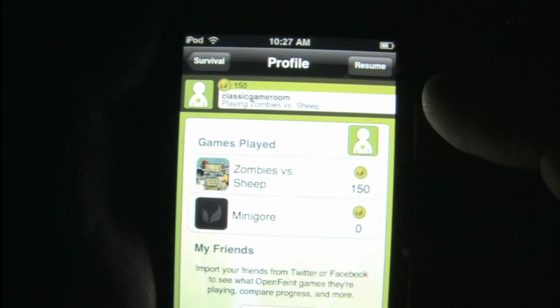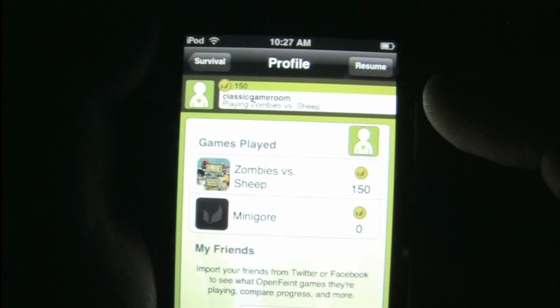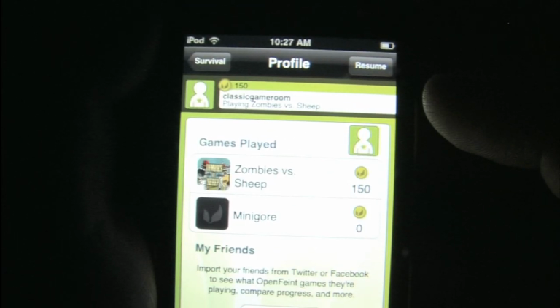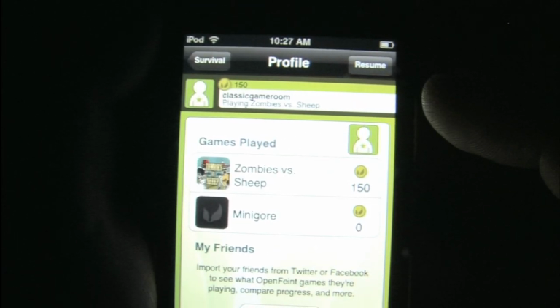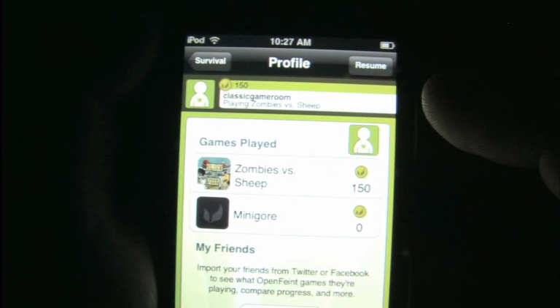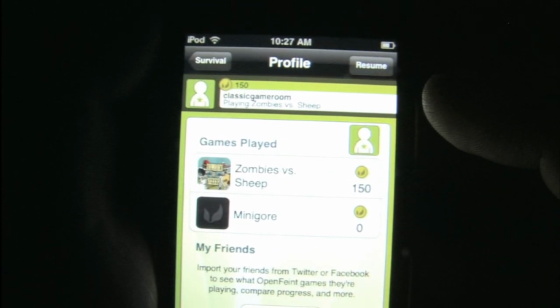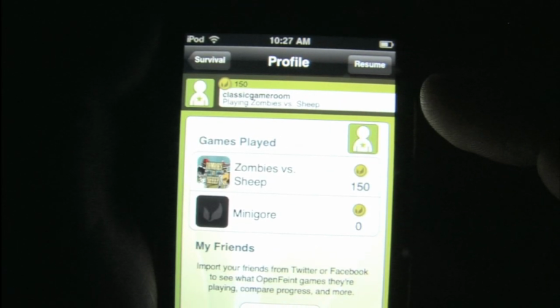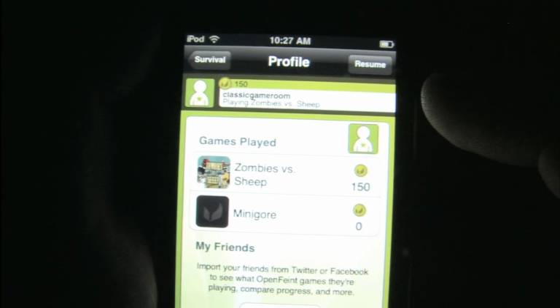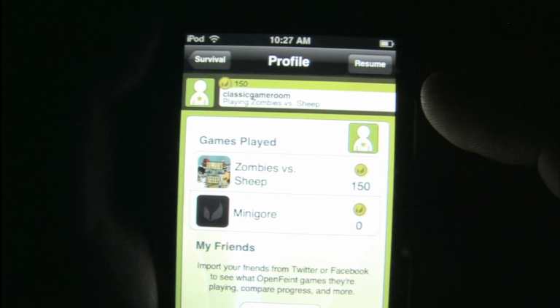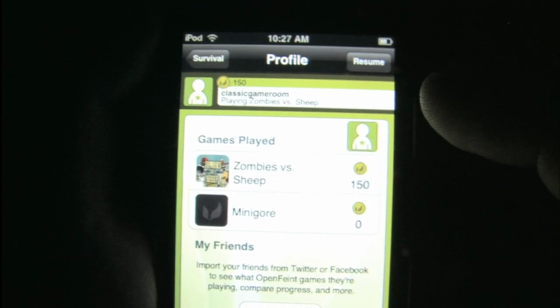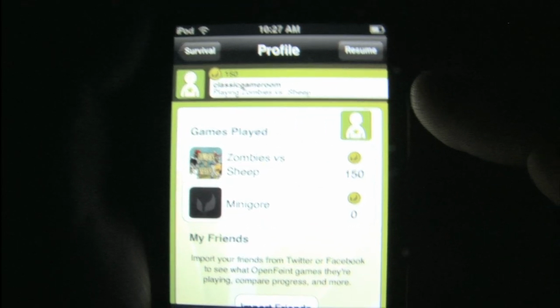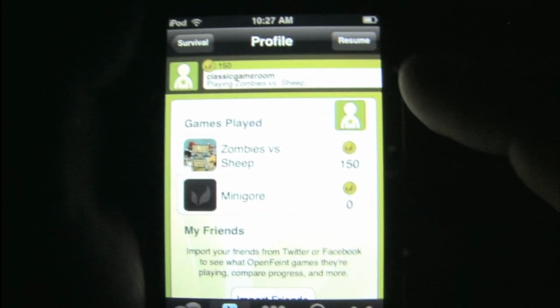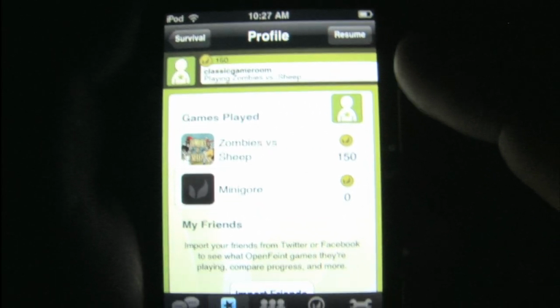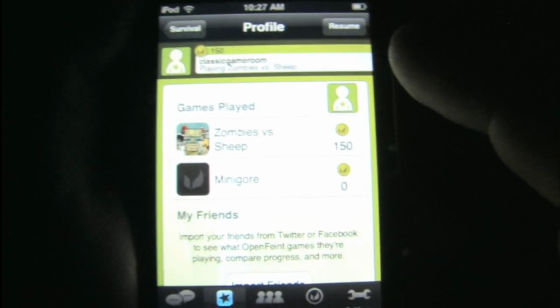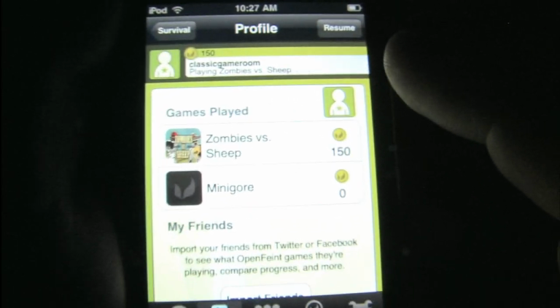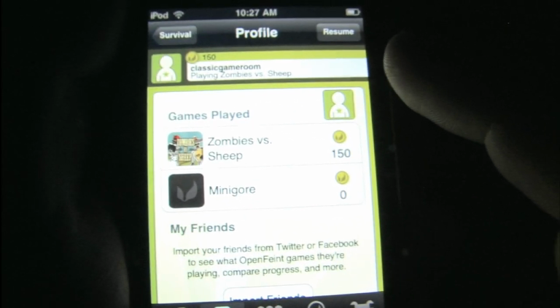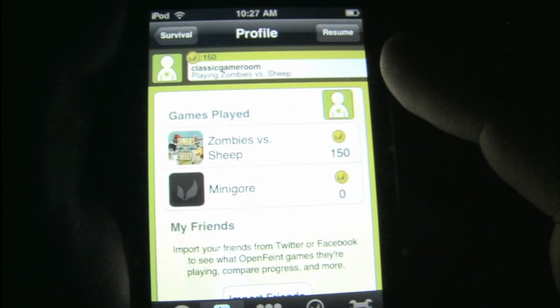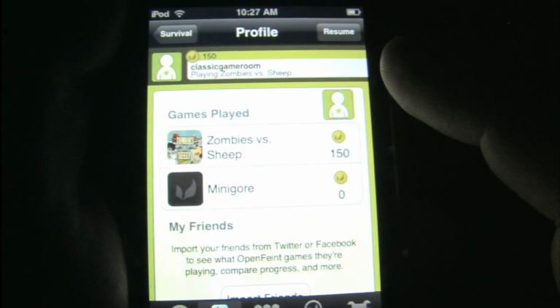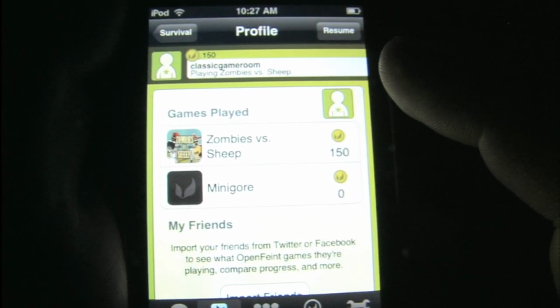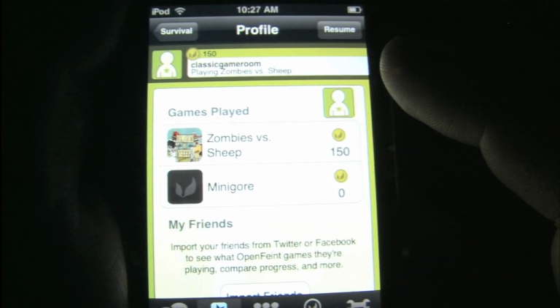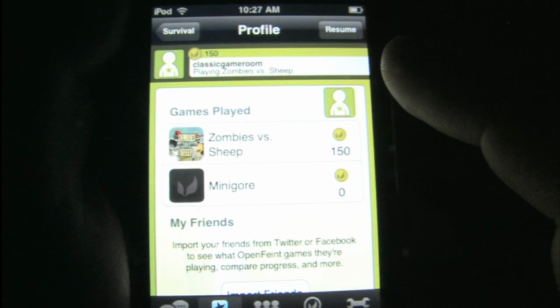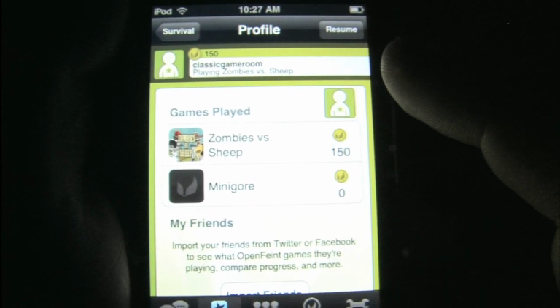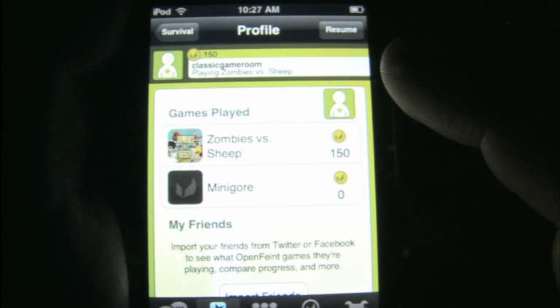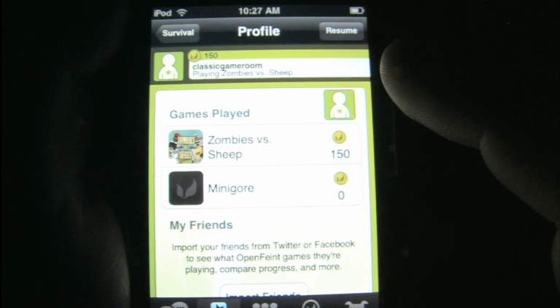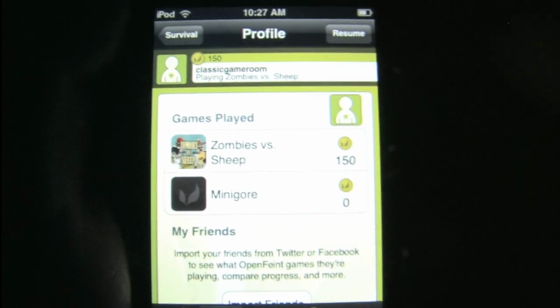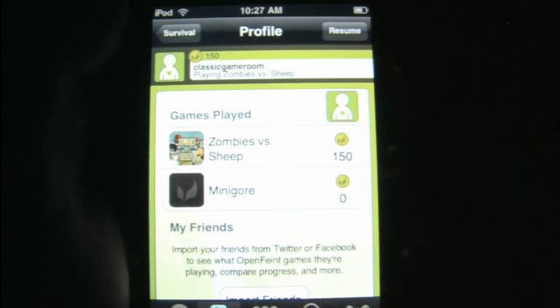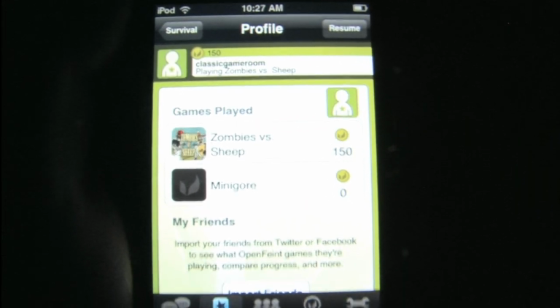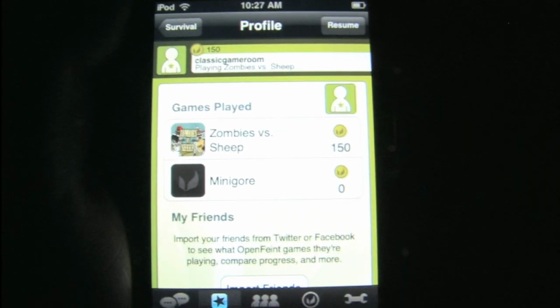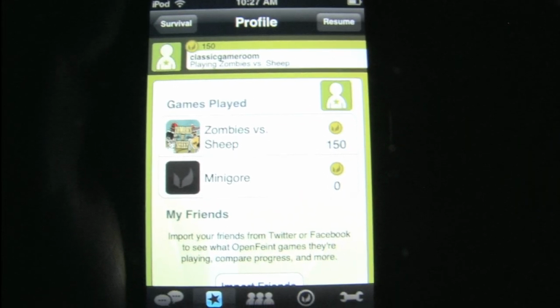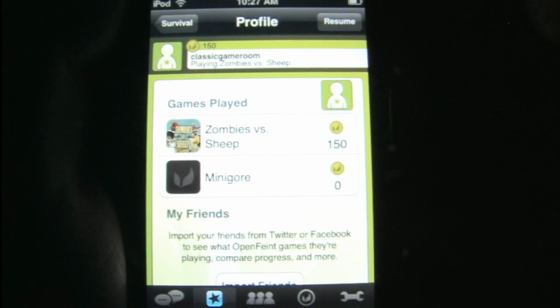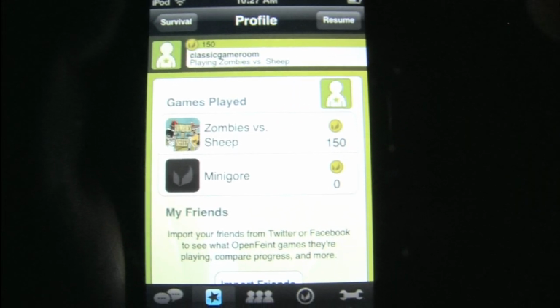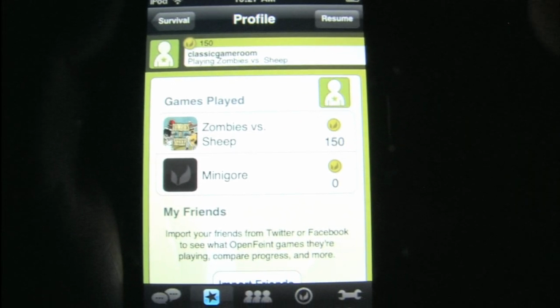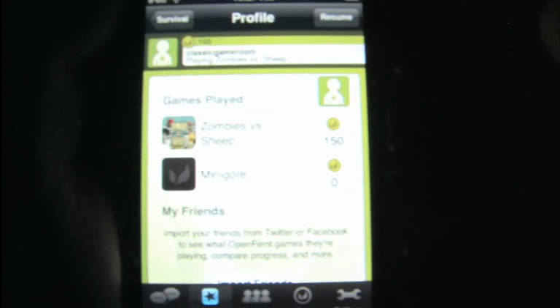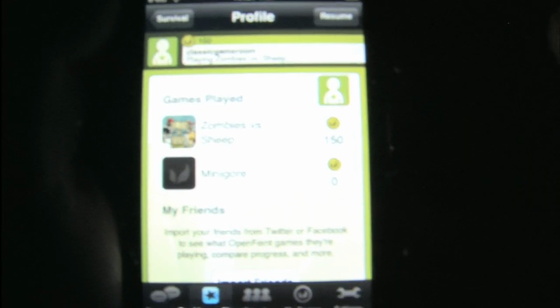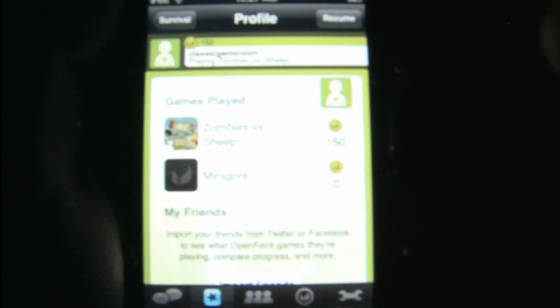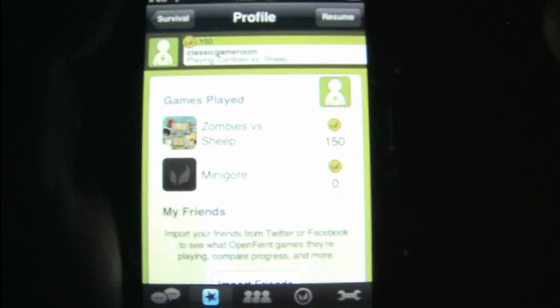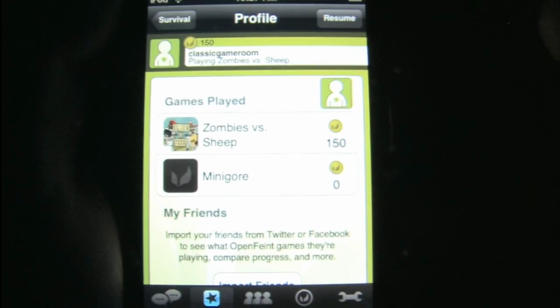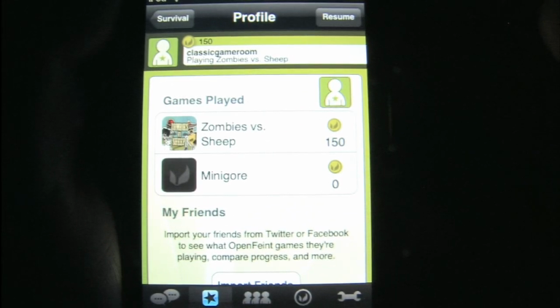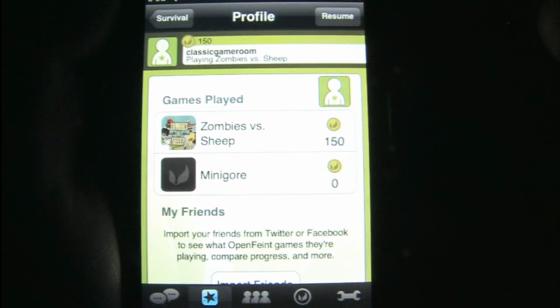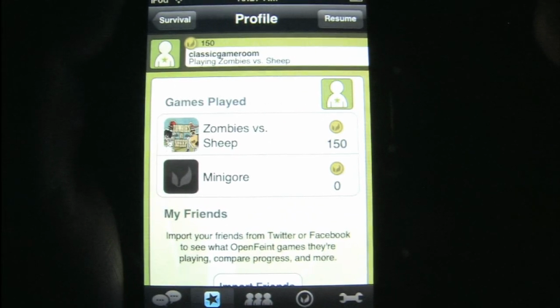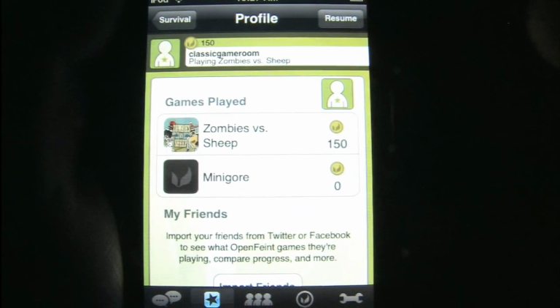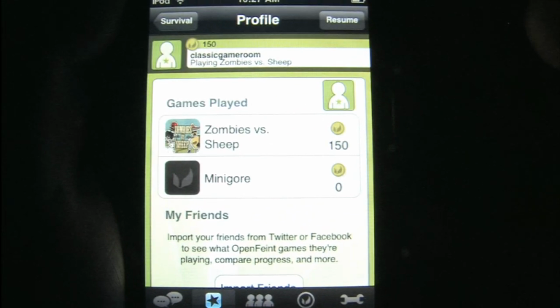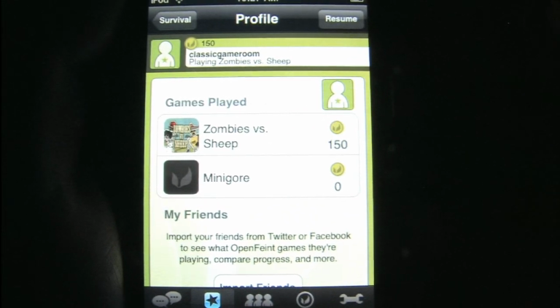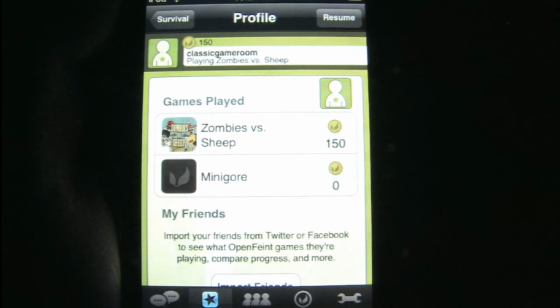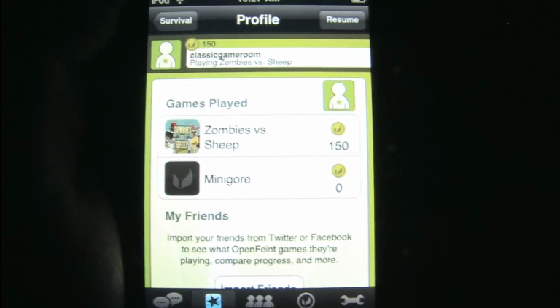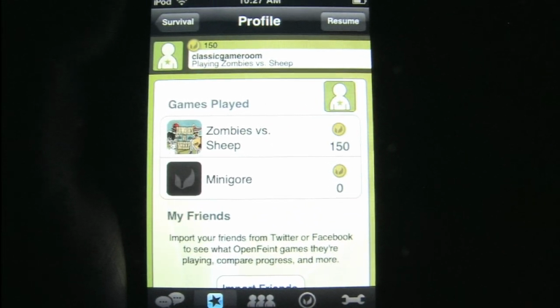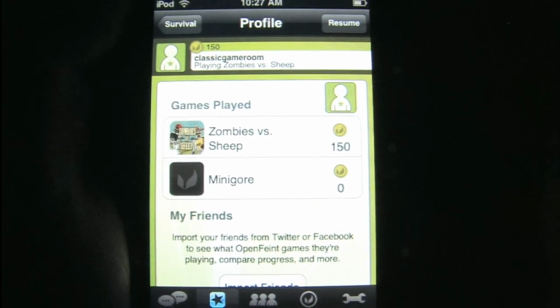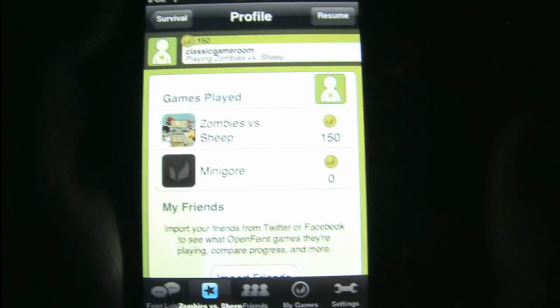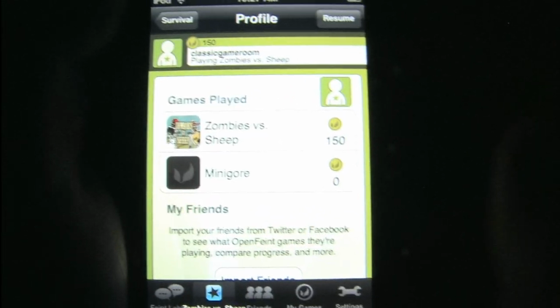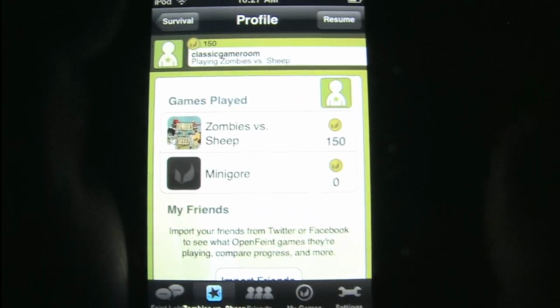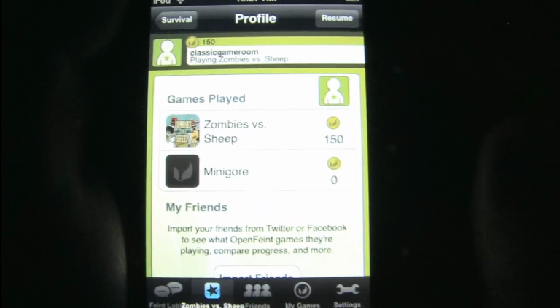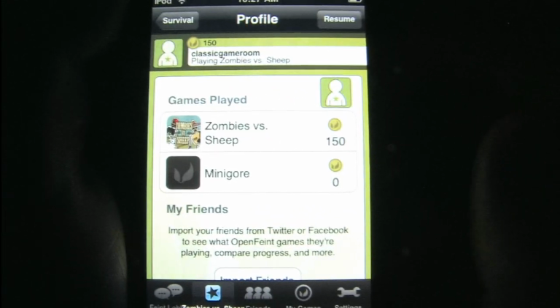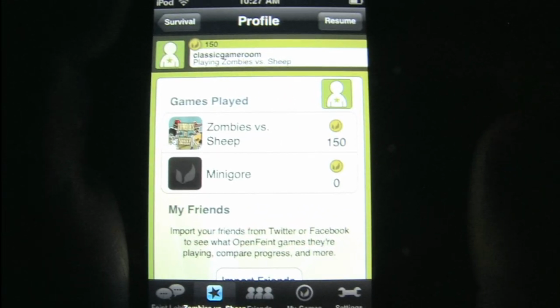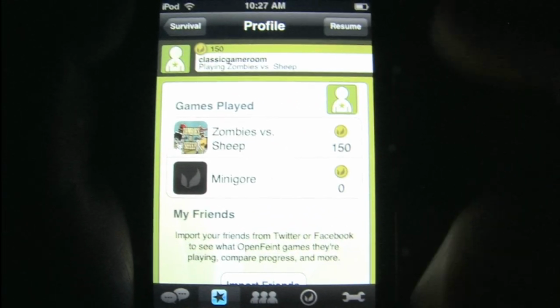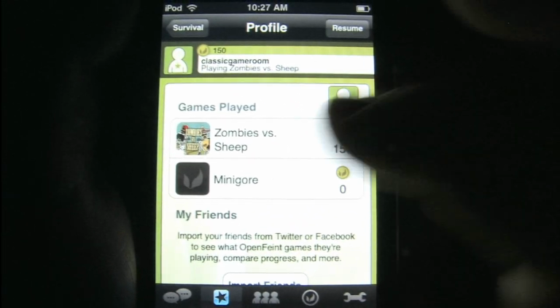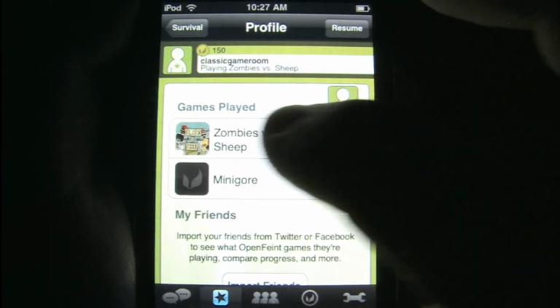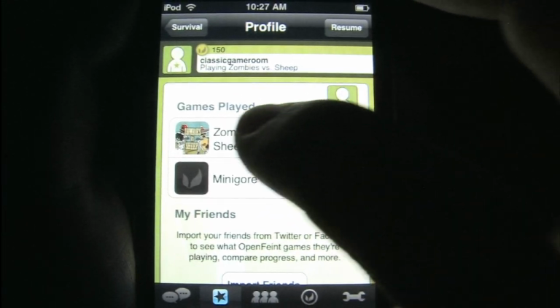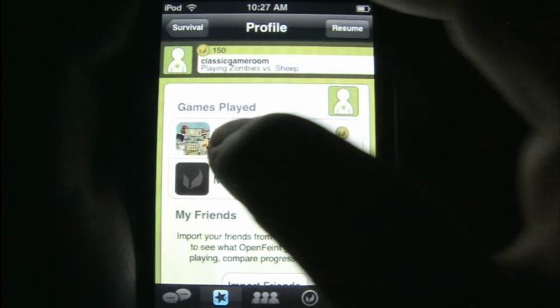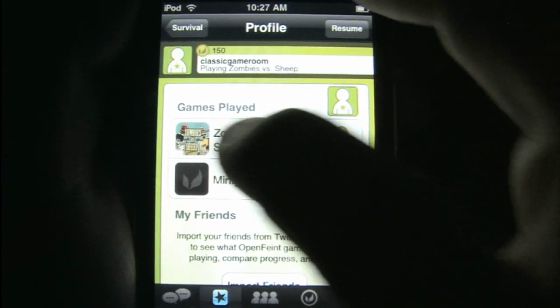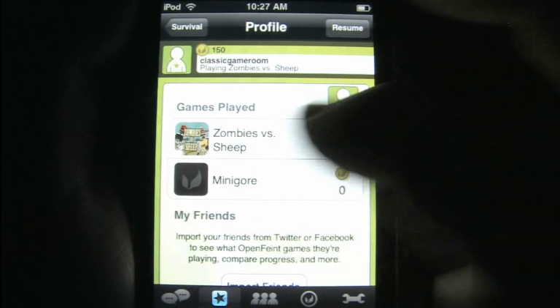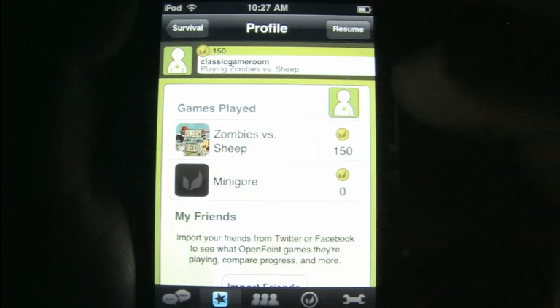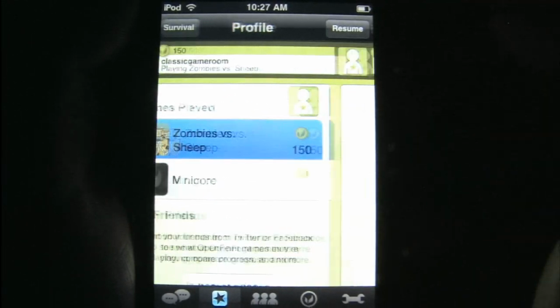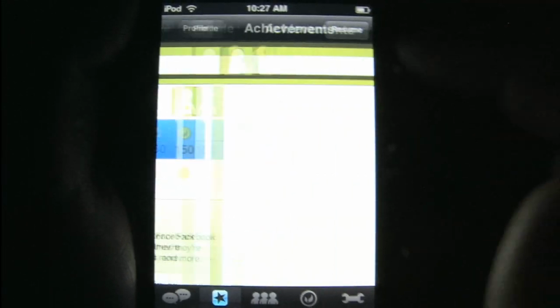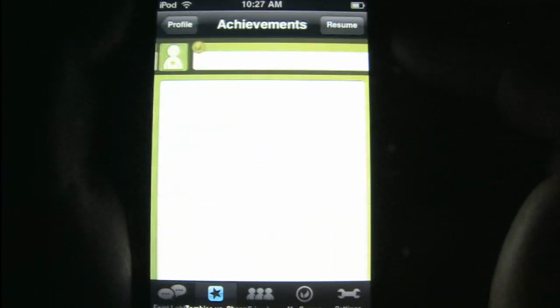I wonder if I can put a picture on that thing. I'm going to have to check that out — I could be a sheep. Or better yet, I could be Dig Dug.